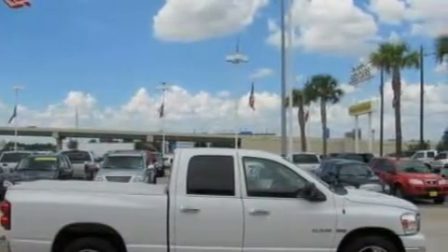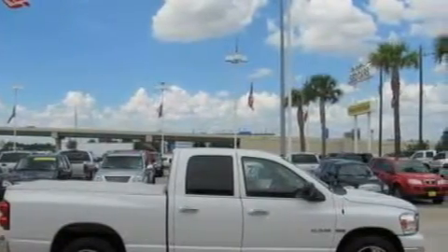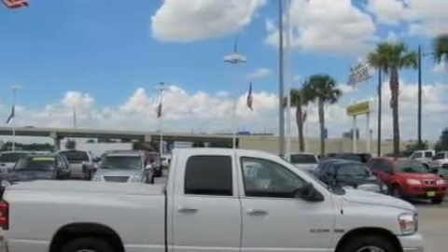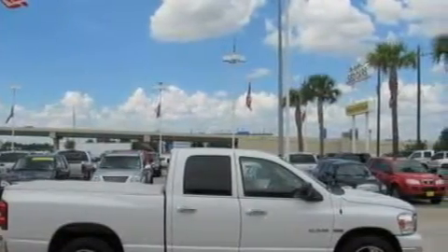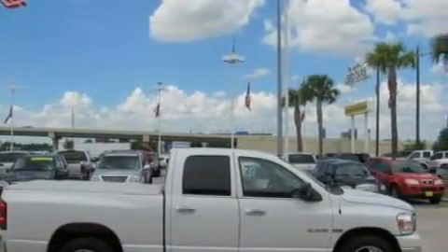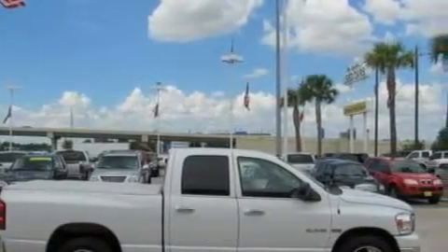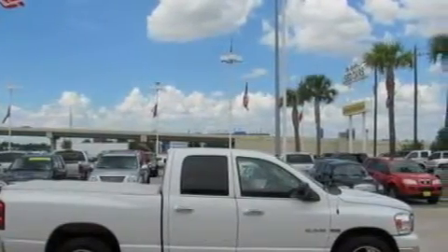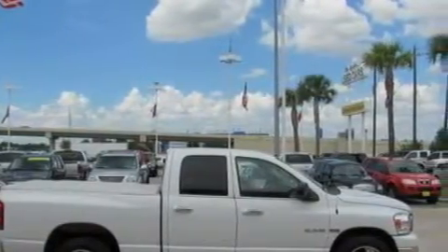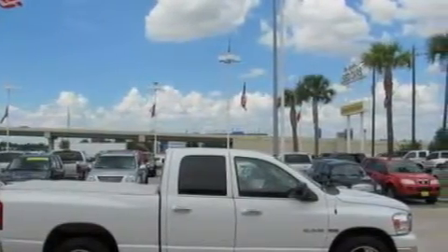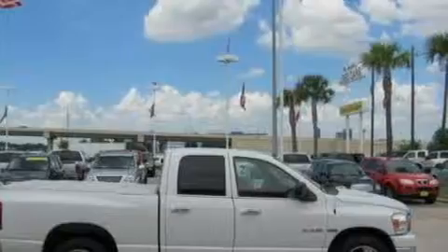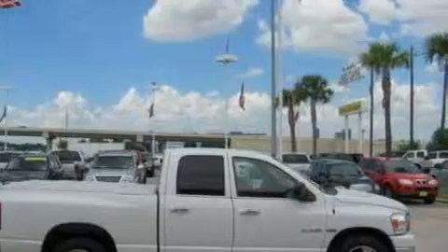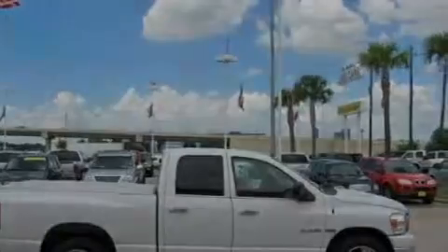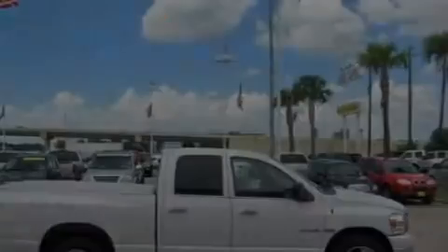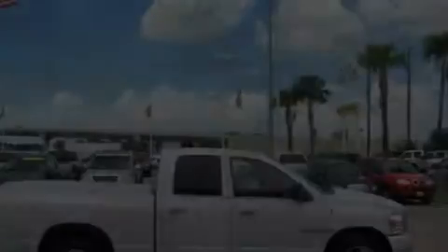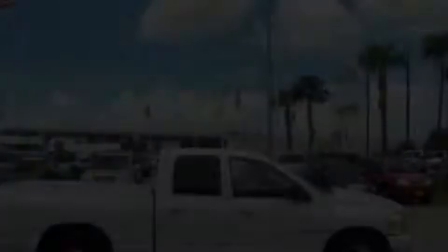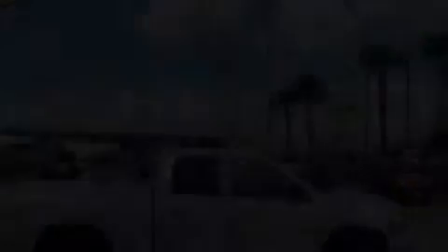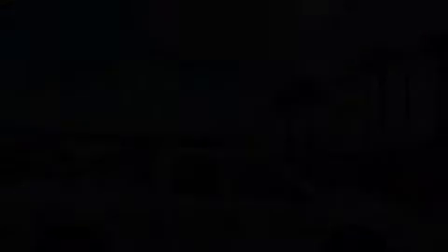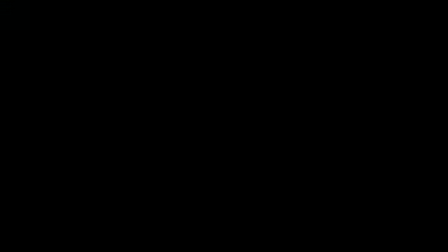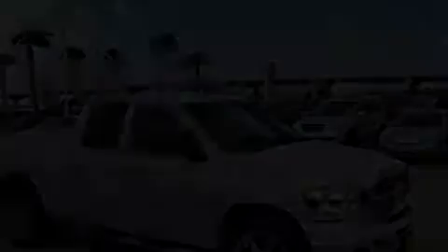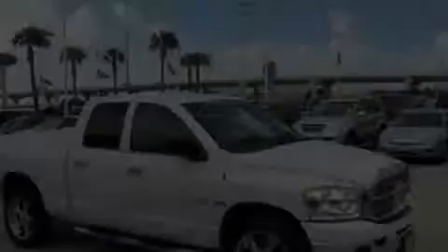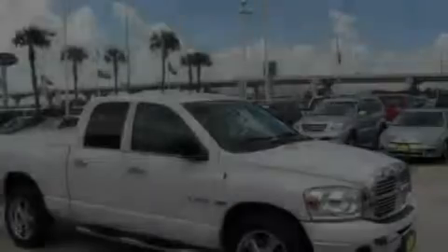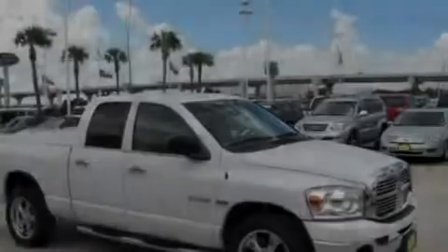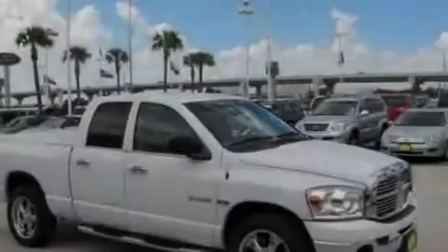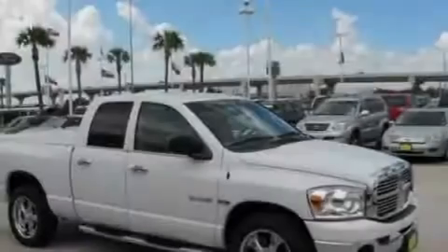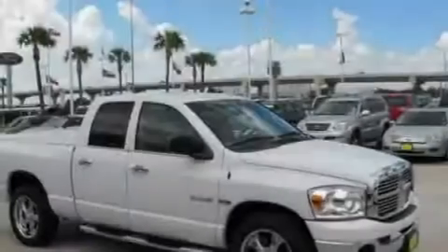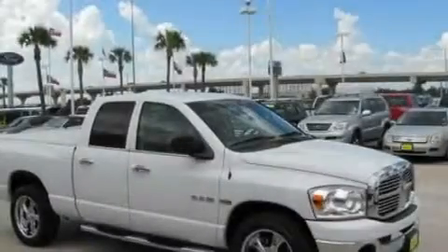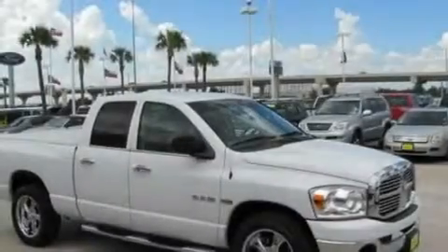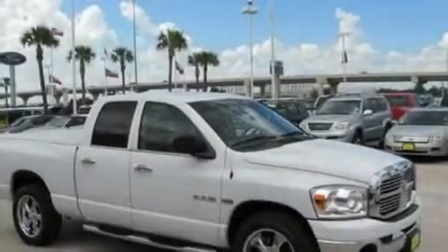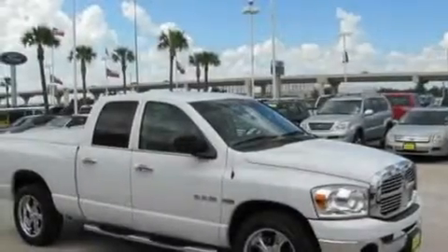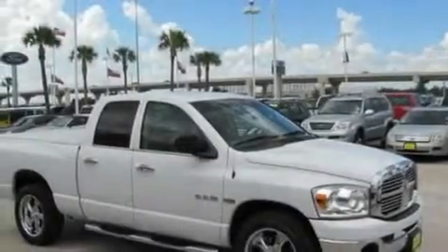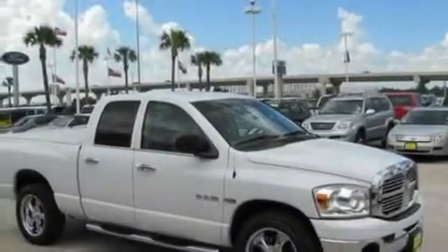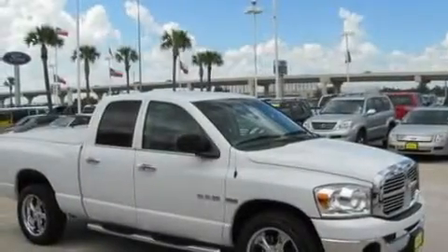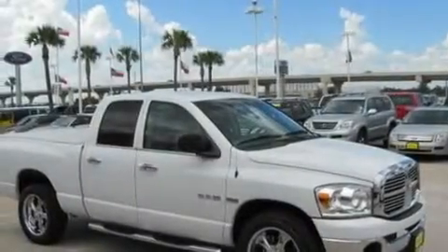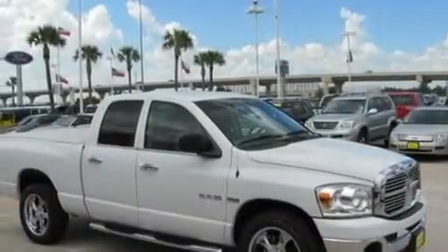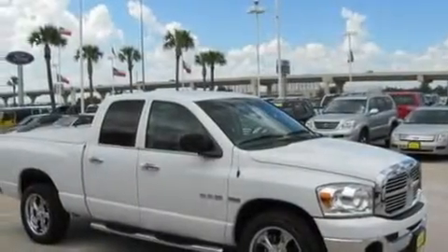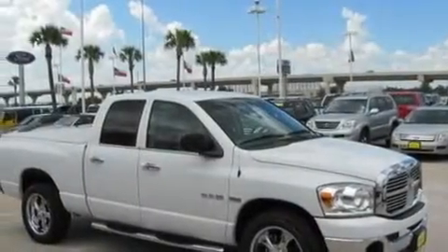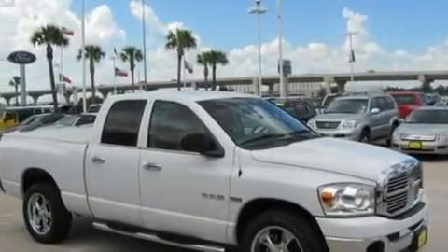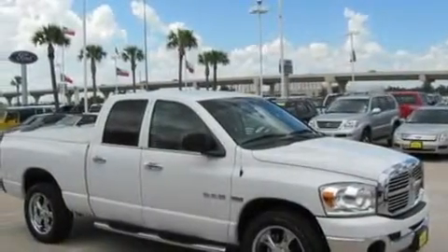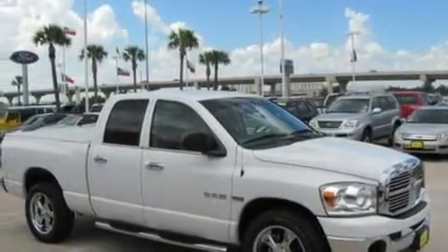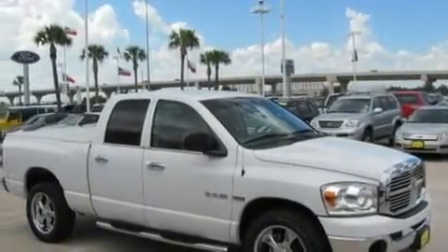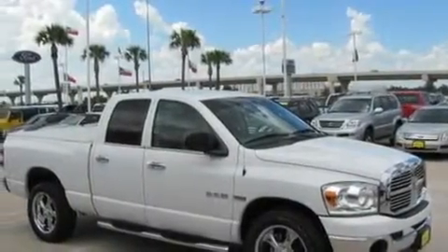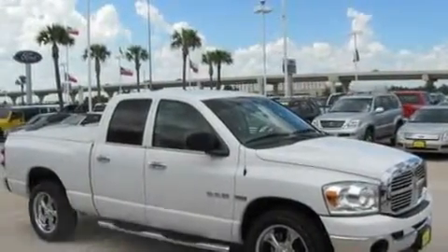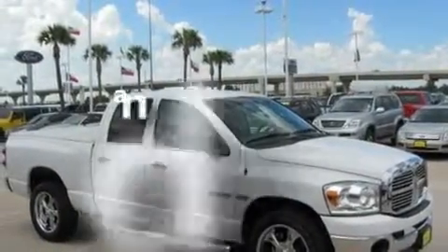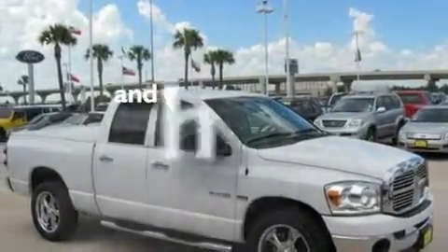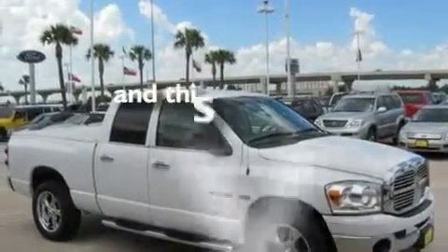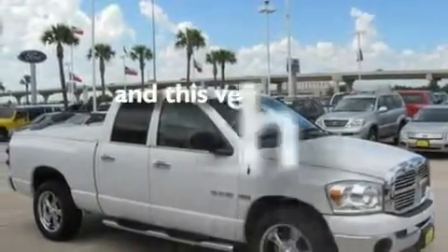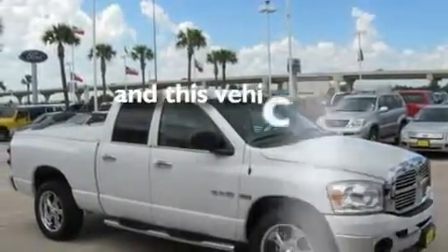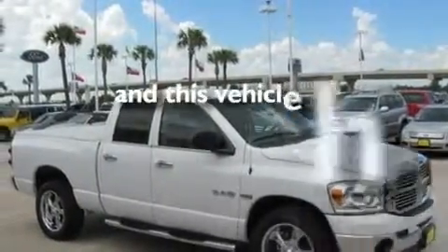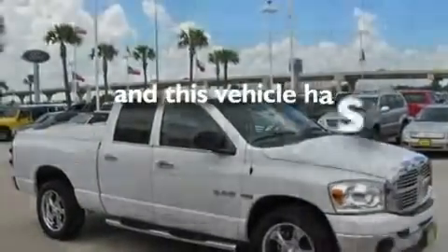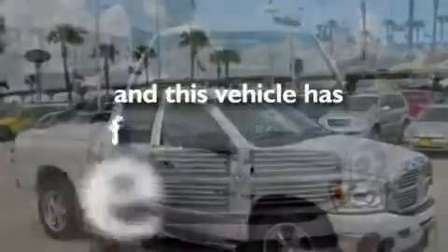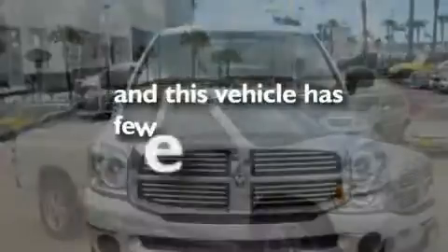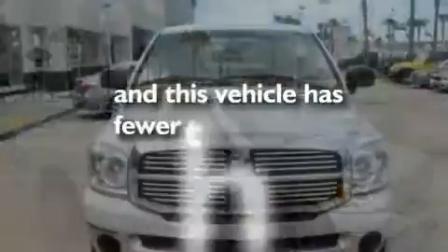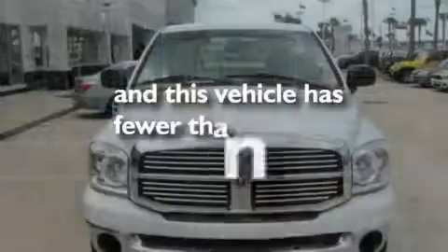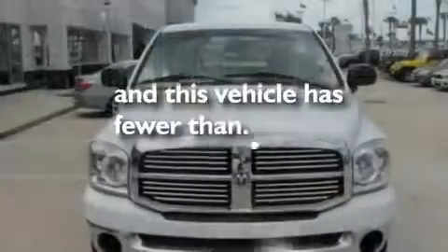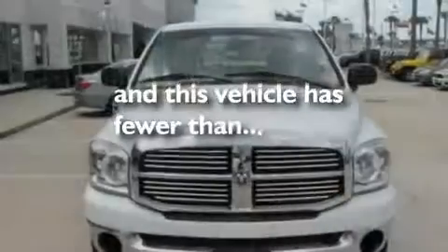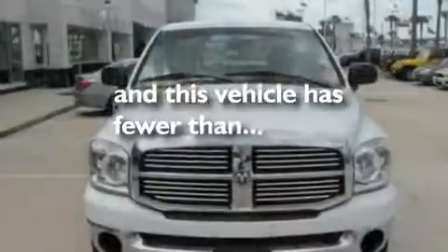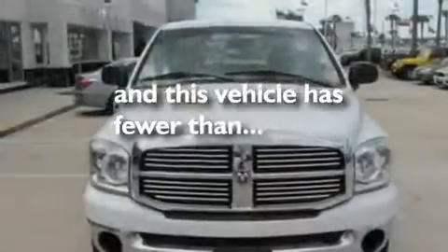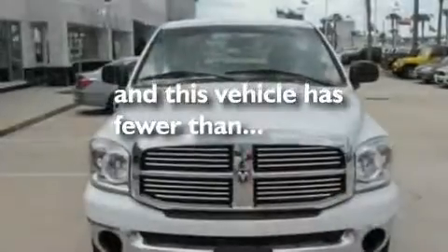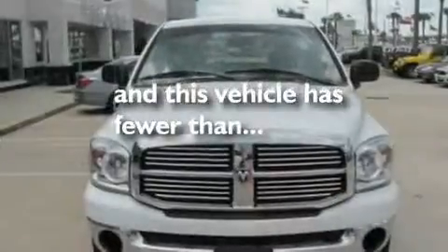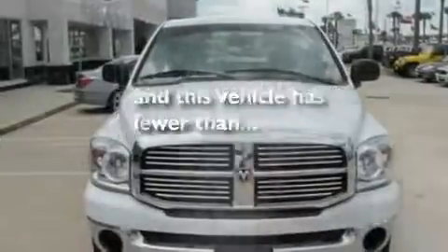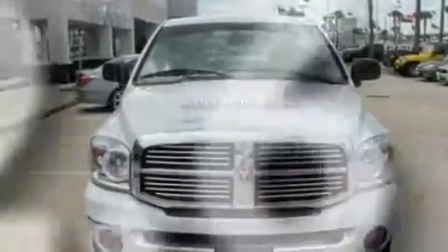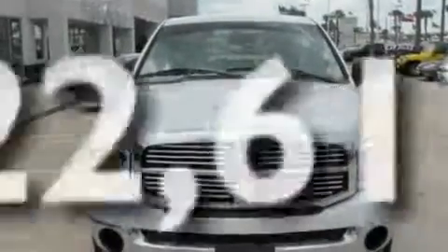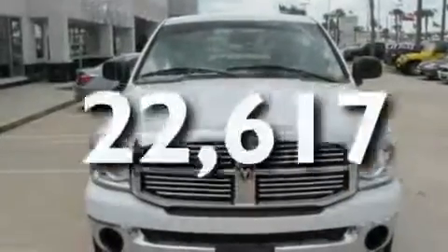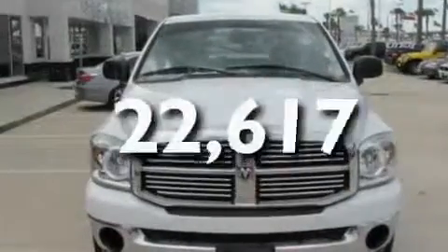Additional features include a full-size spare tire, an anti-lock braking system, privacy glass, and this vehicle has fewer than 23,000 miles on the odometer.